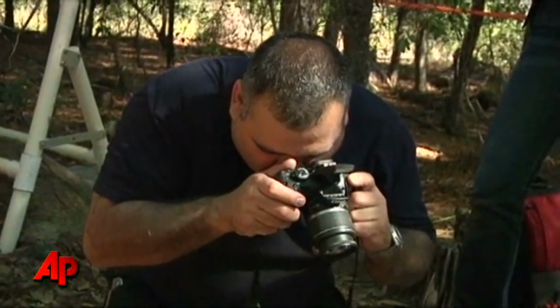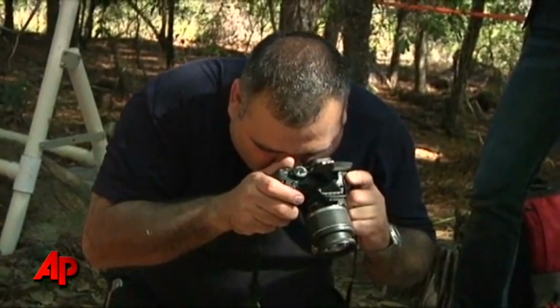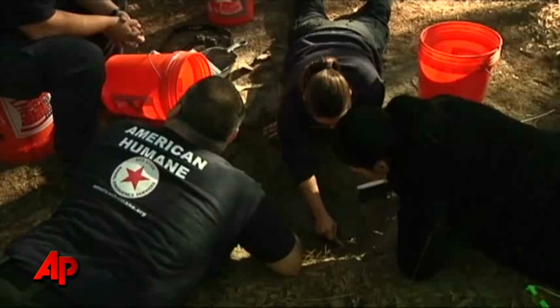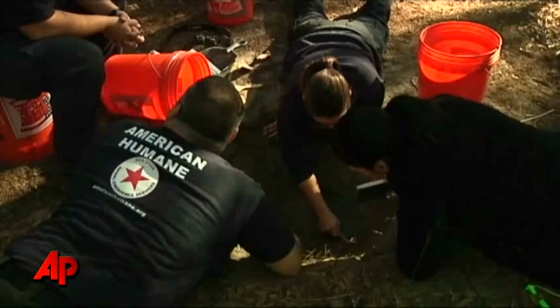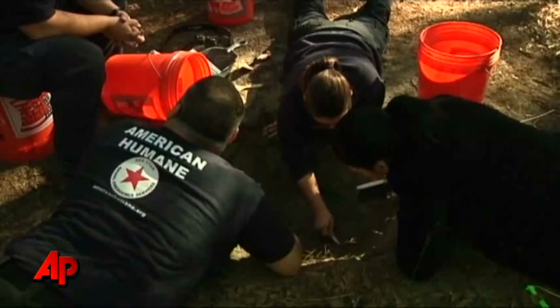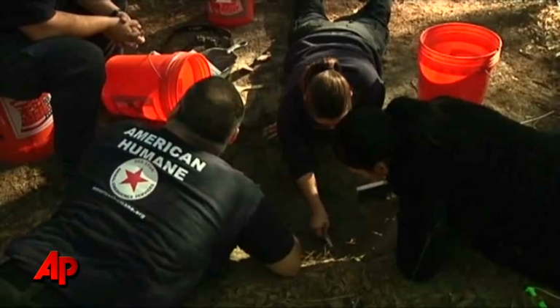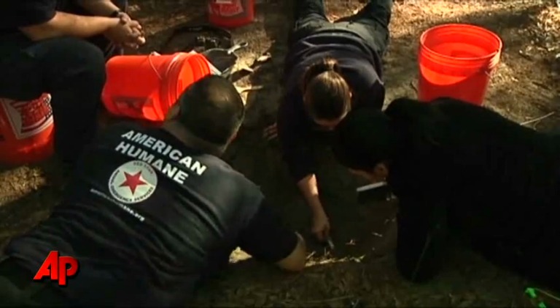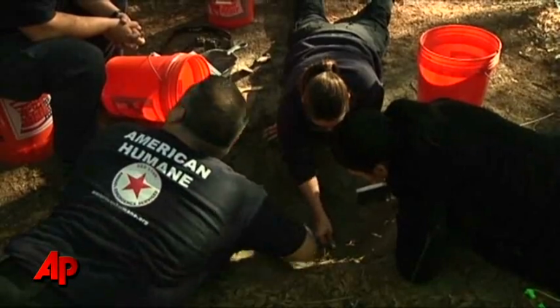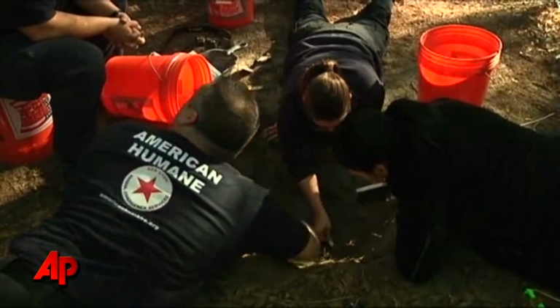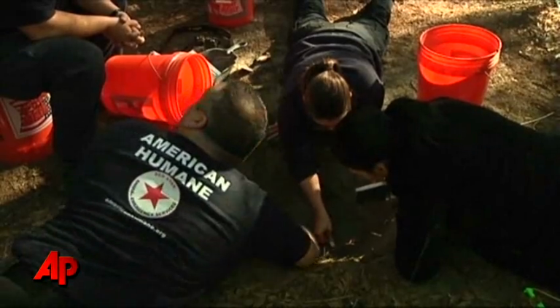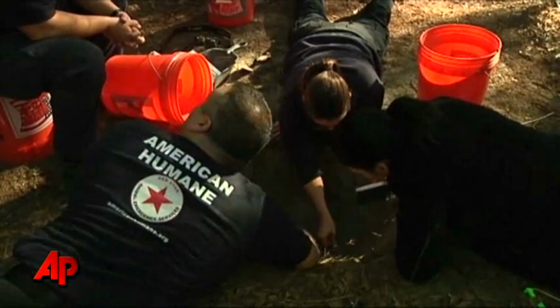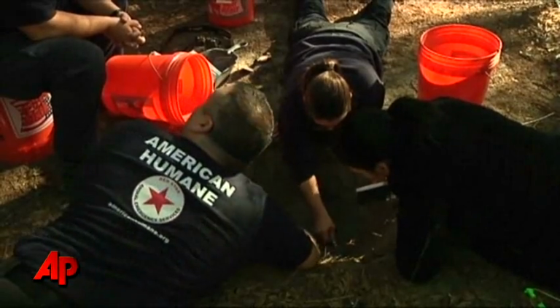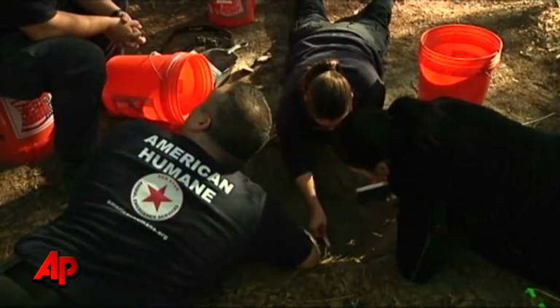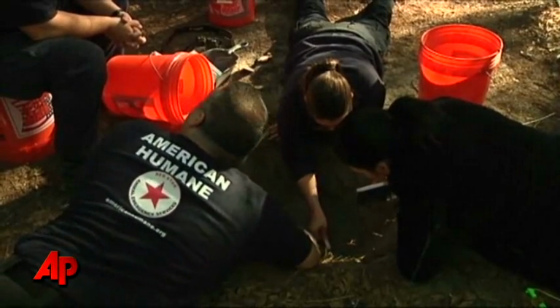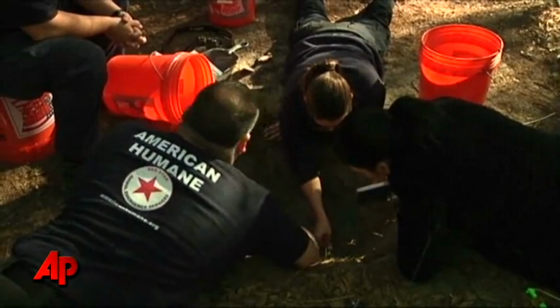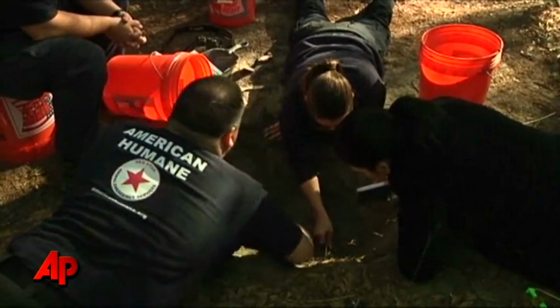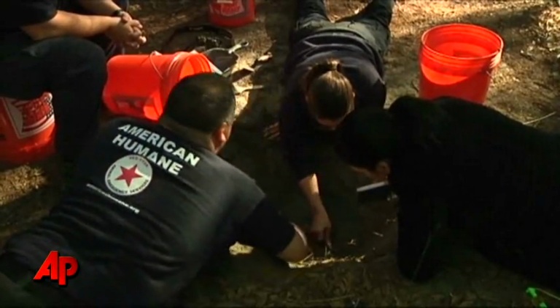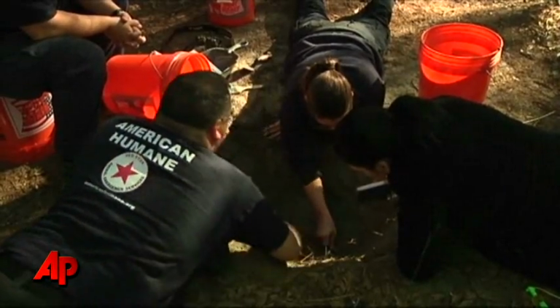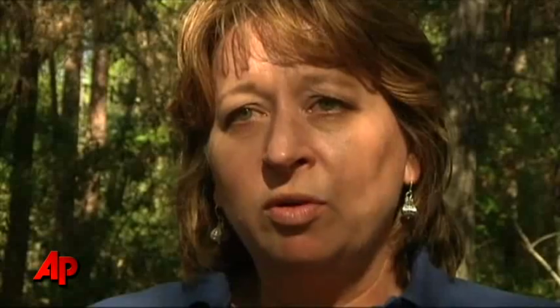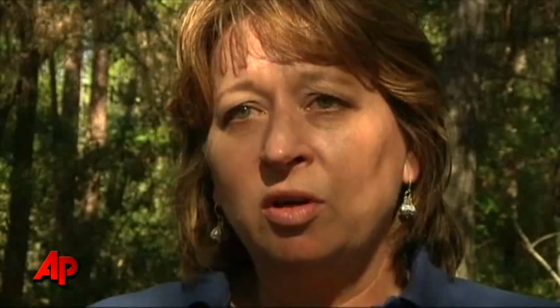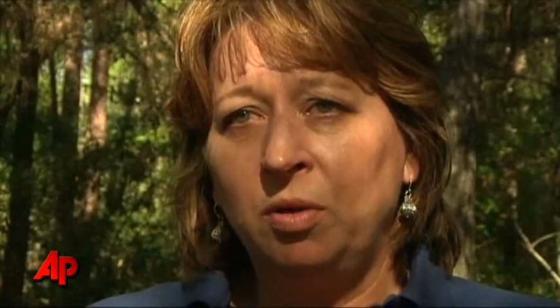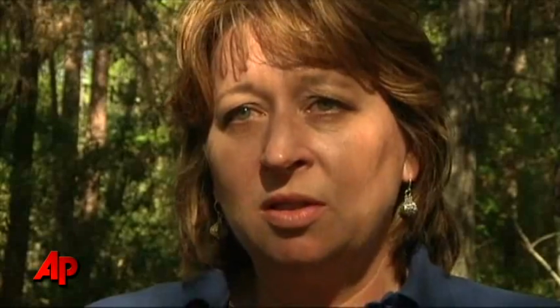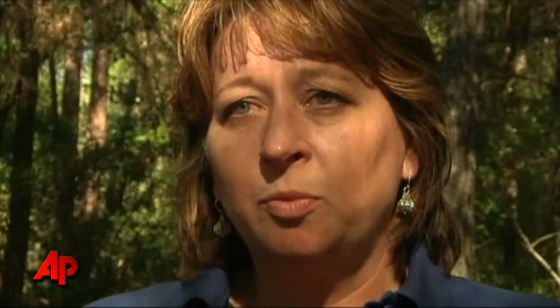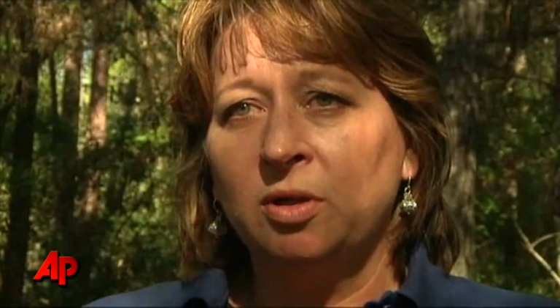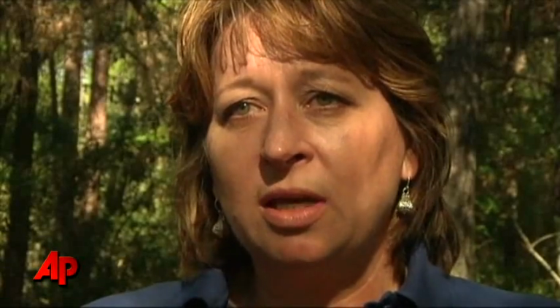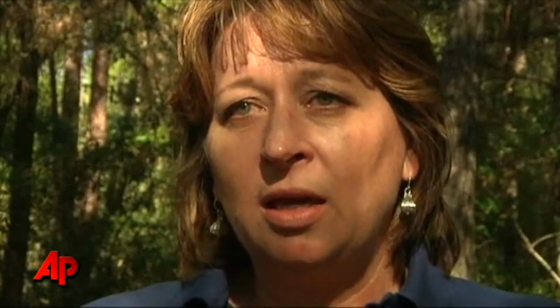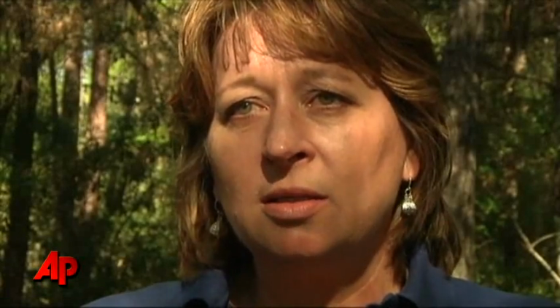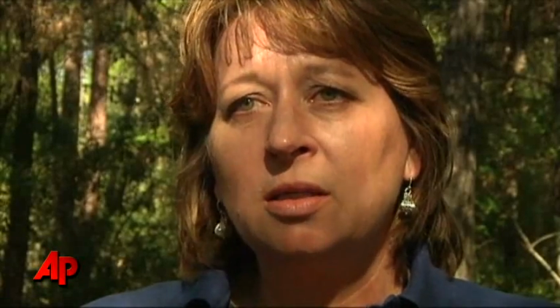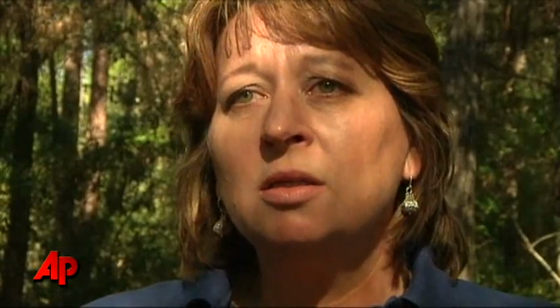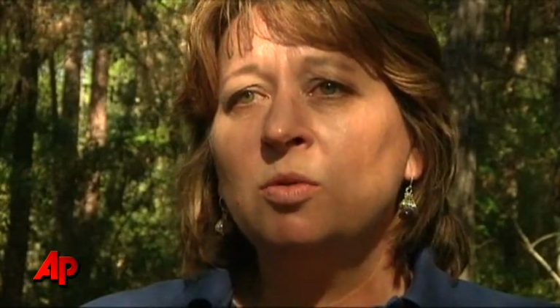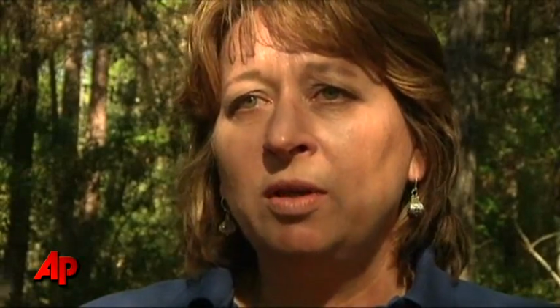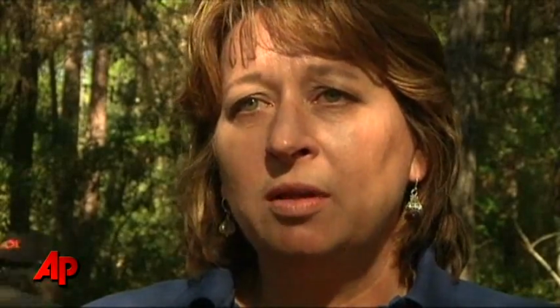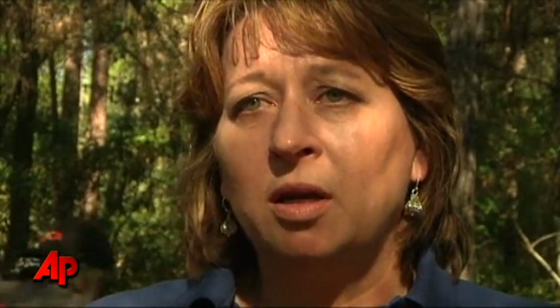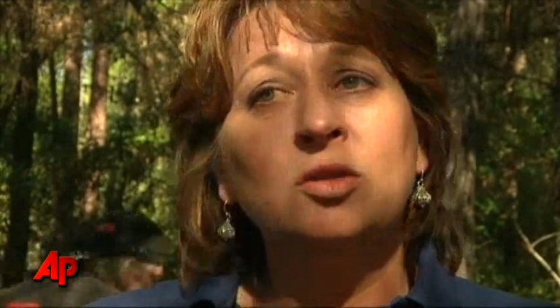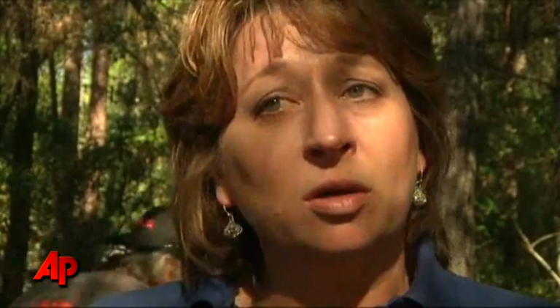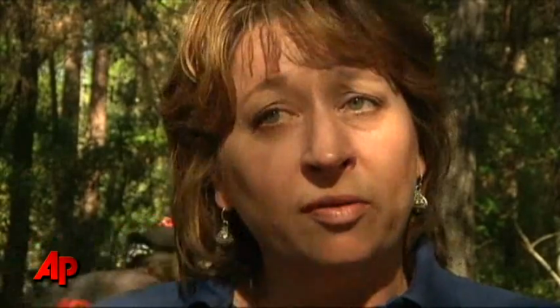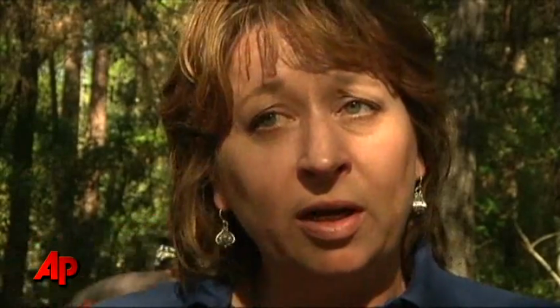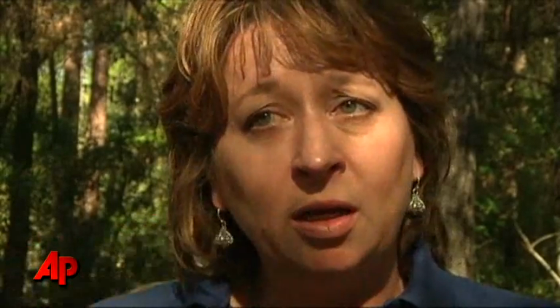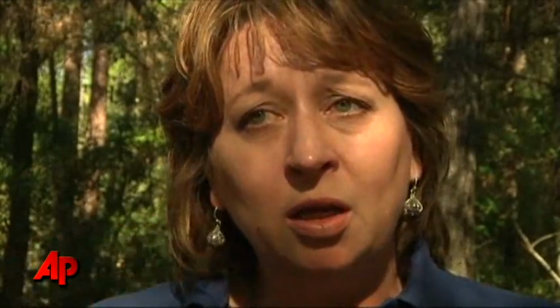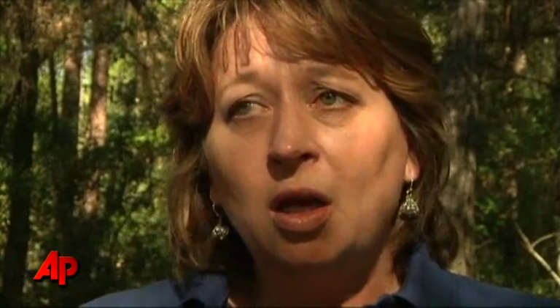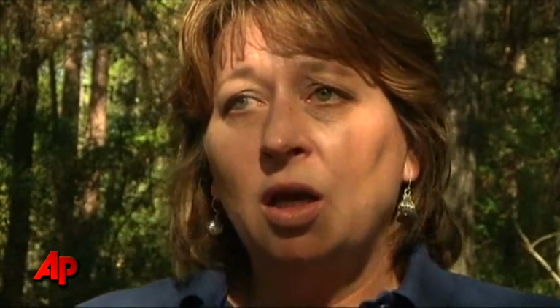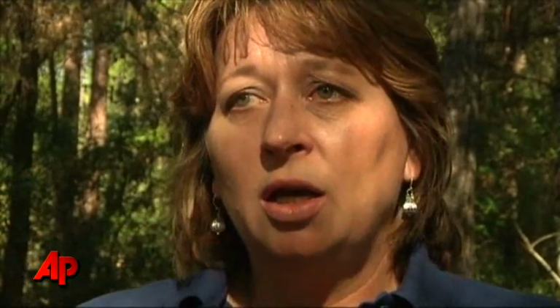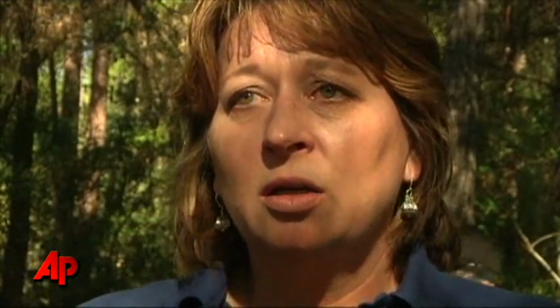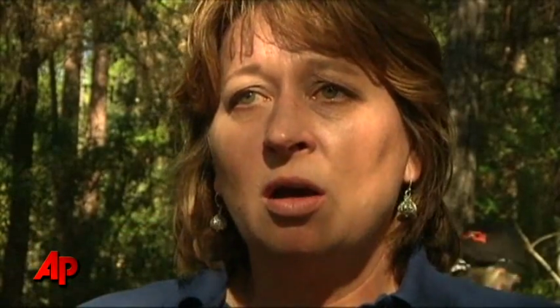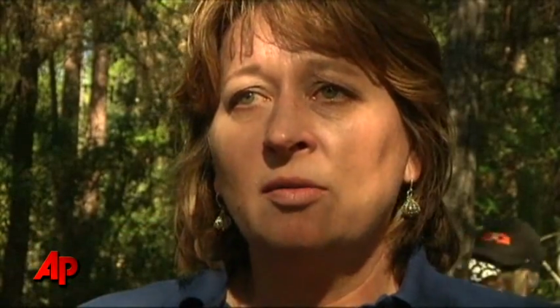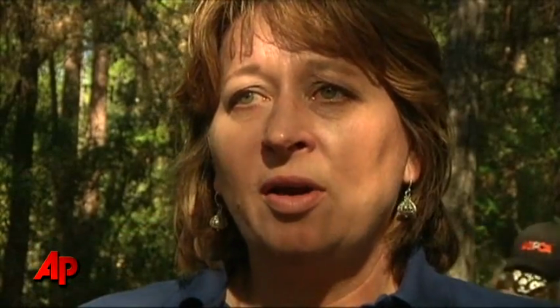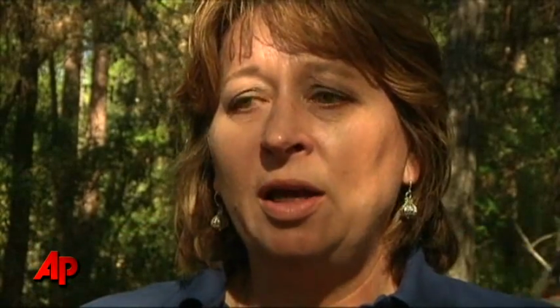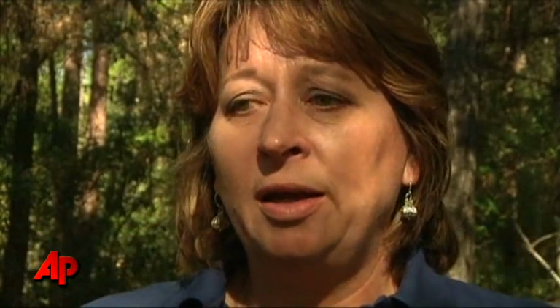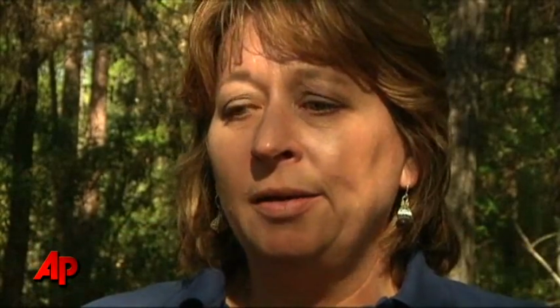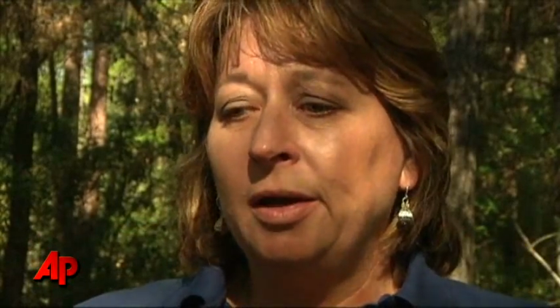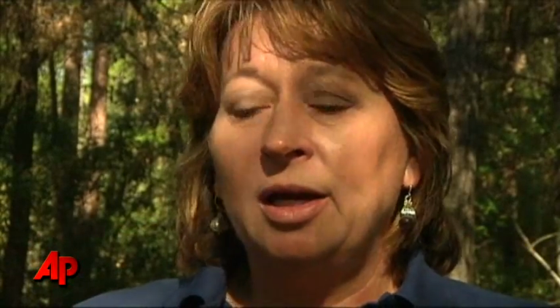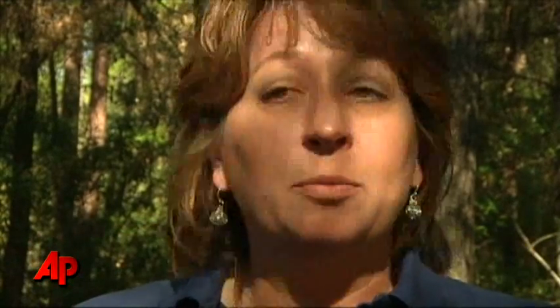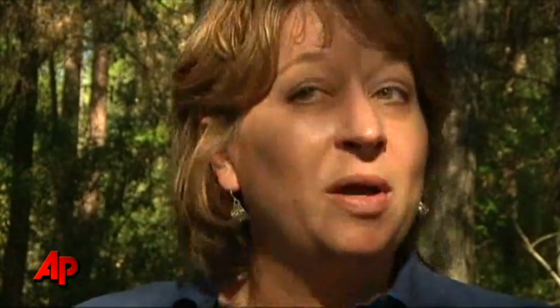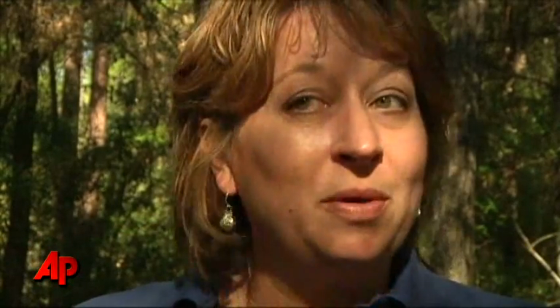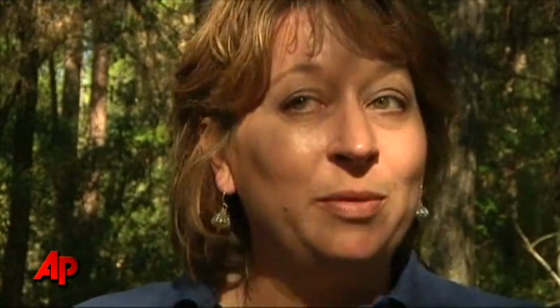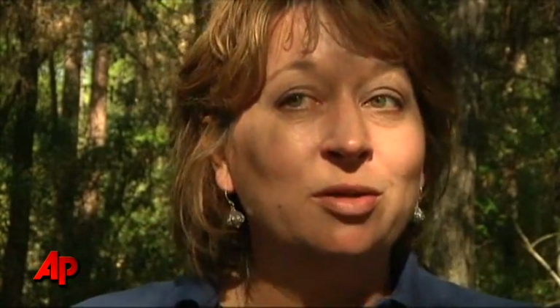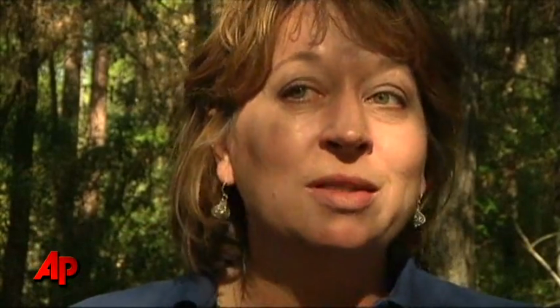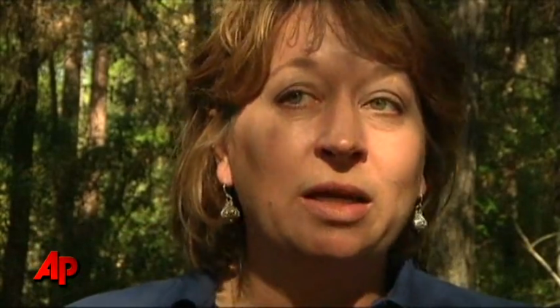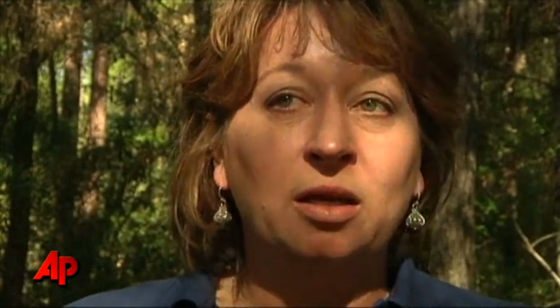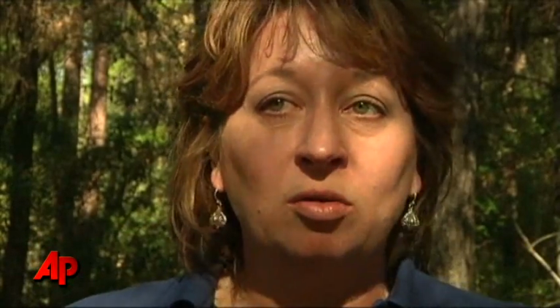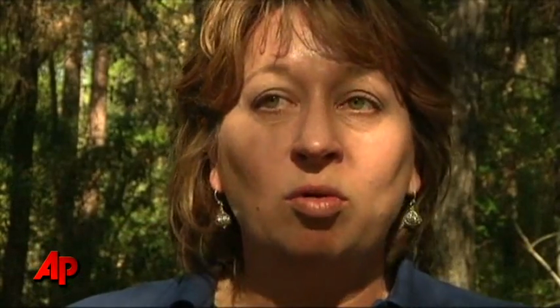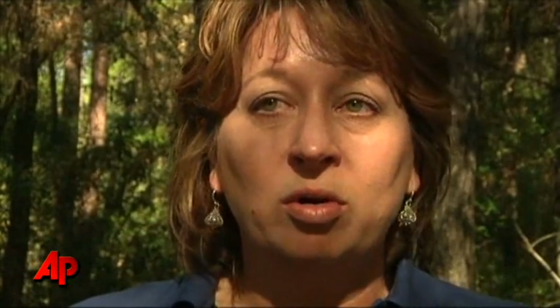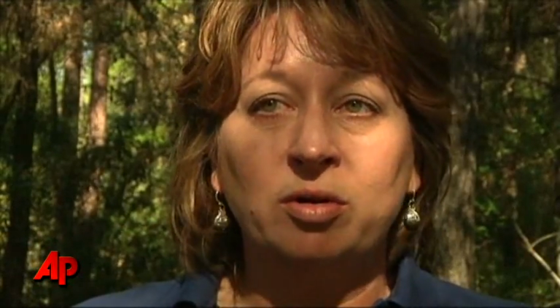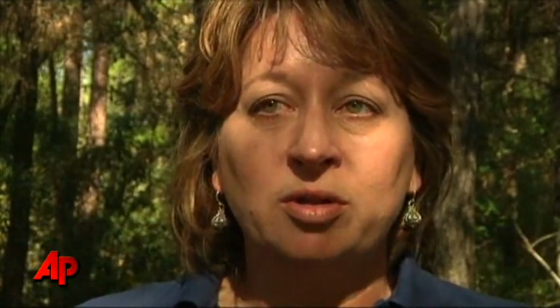This happens a lot with our blood sports cases — with dogfighting, cockfighting, puppy mills, and hoarders.